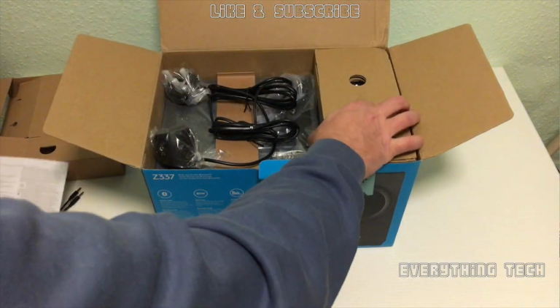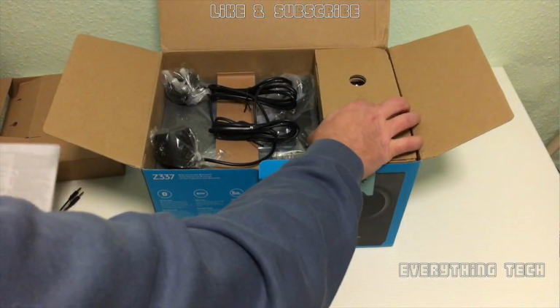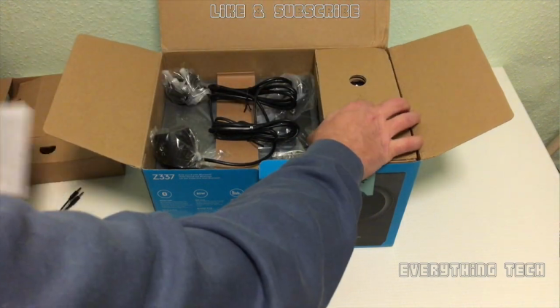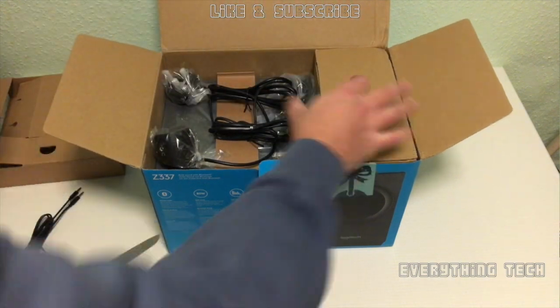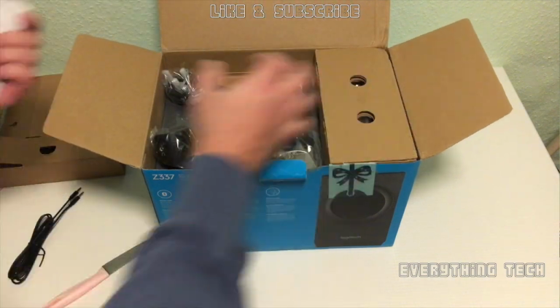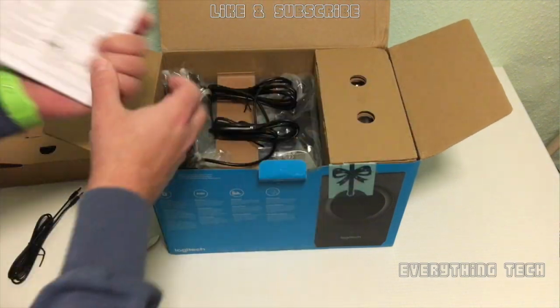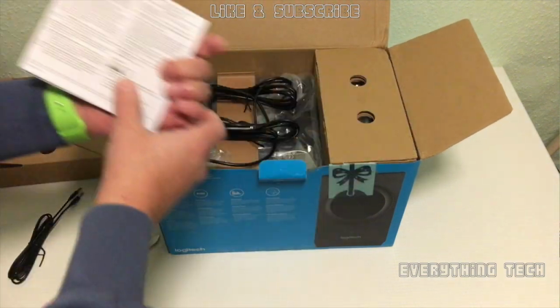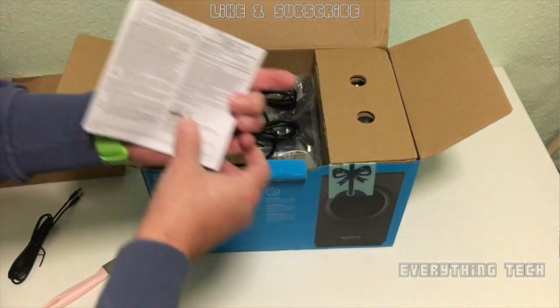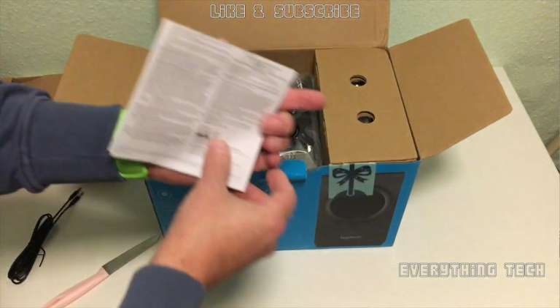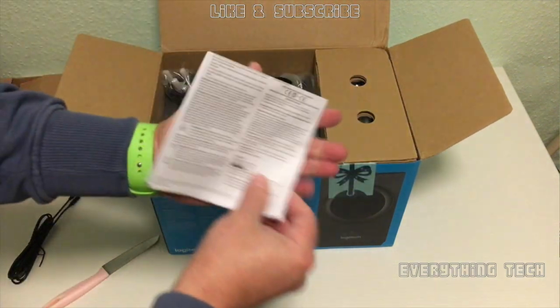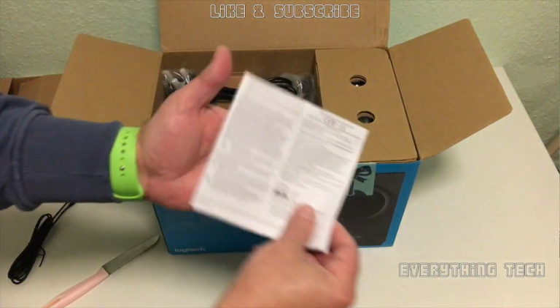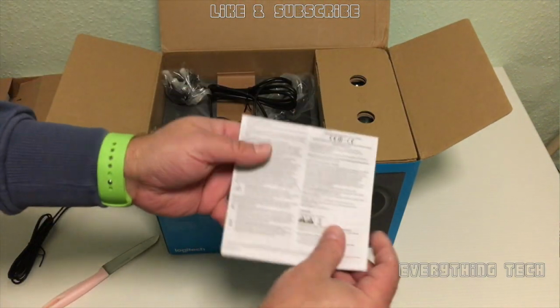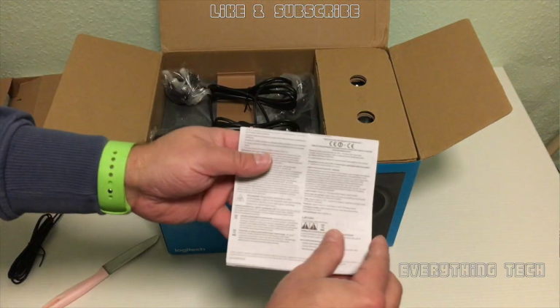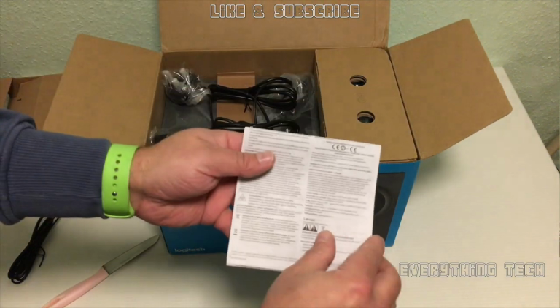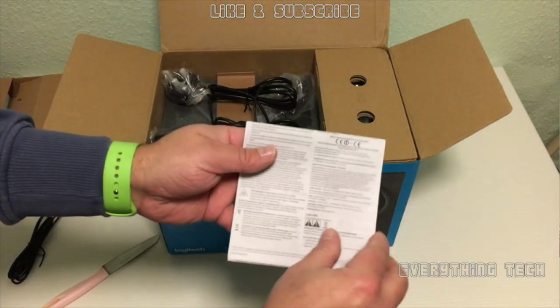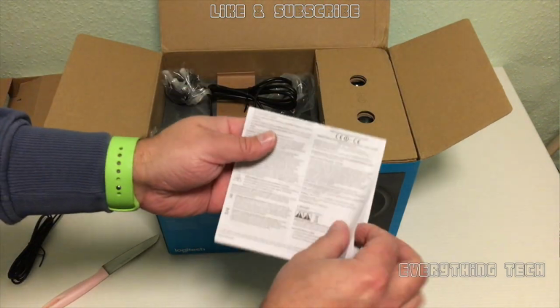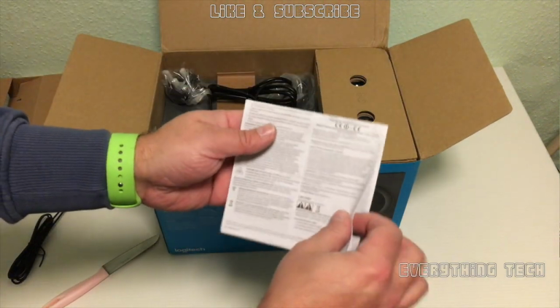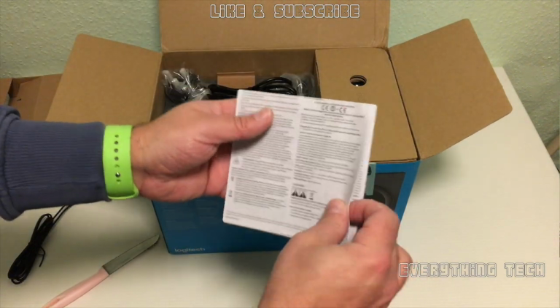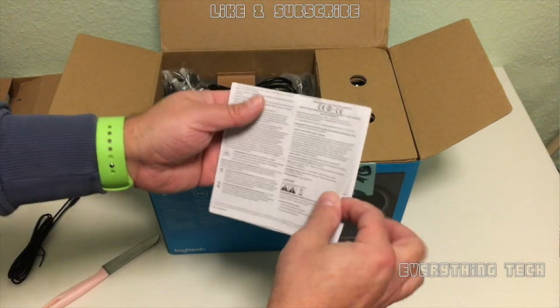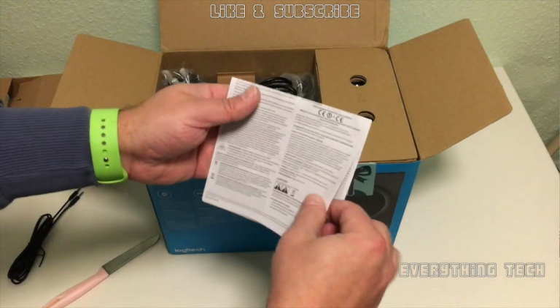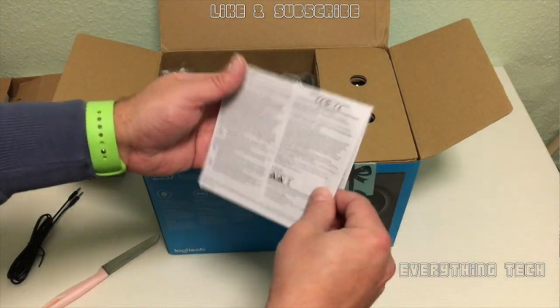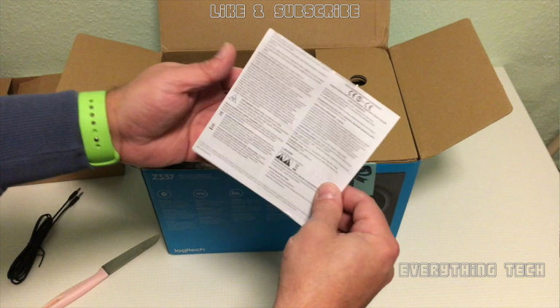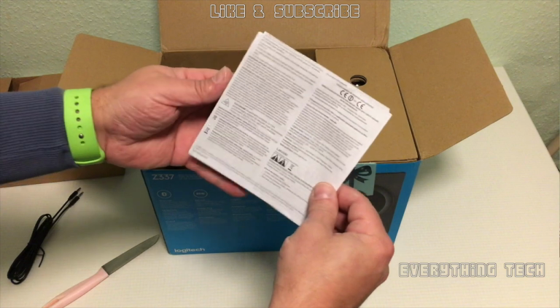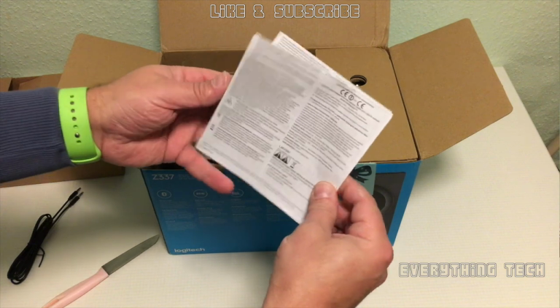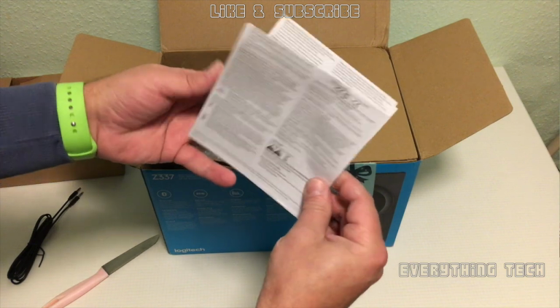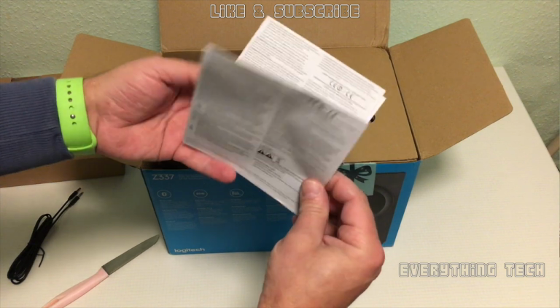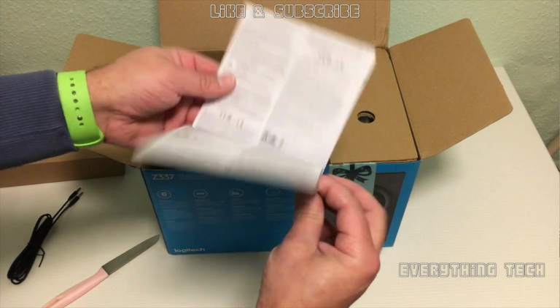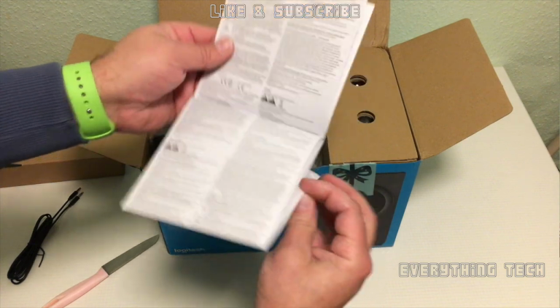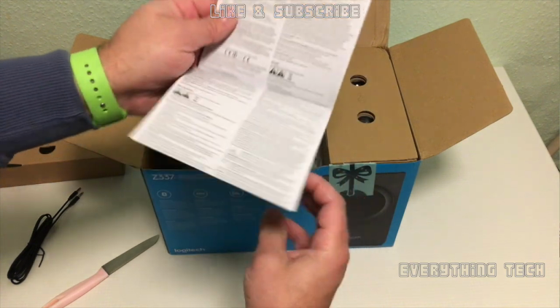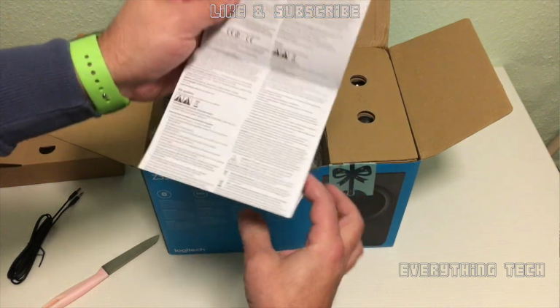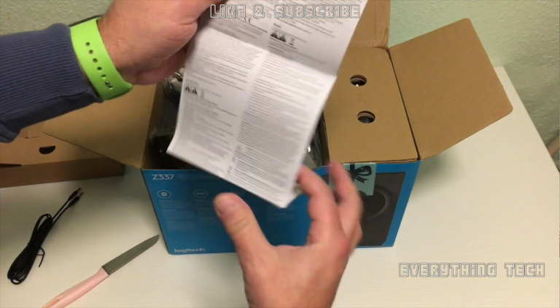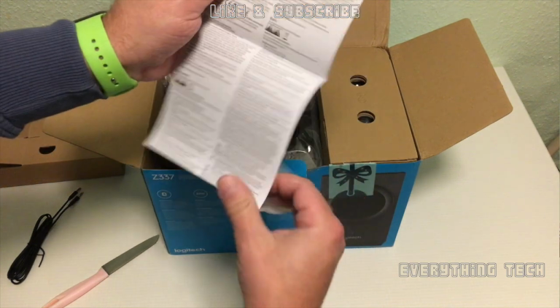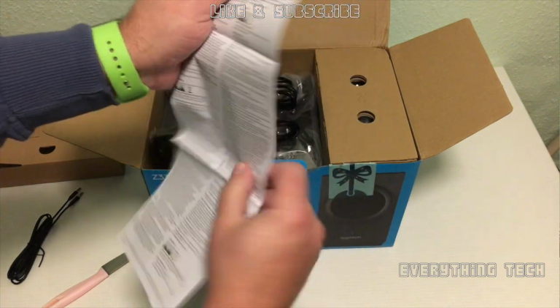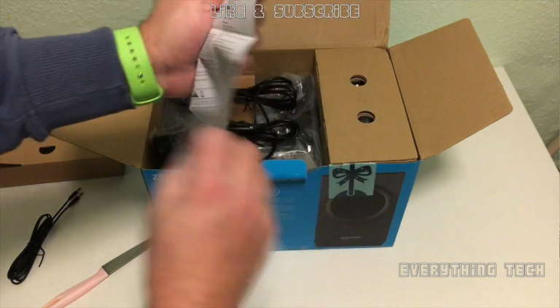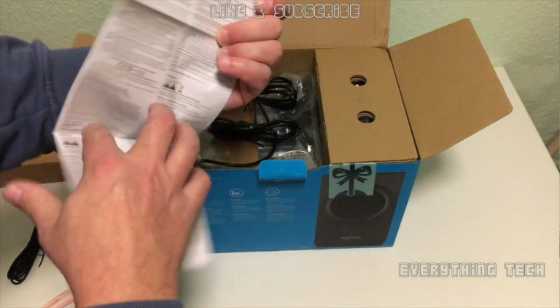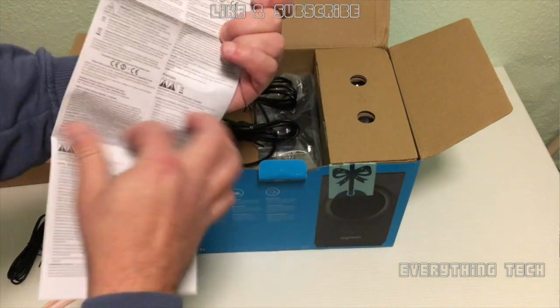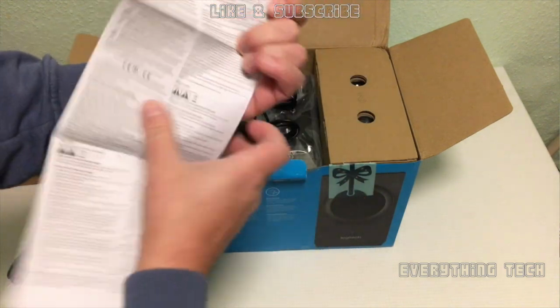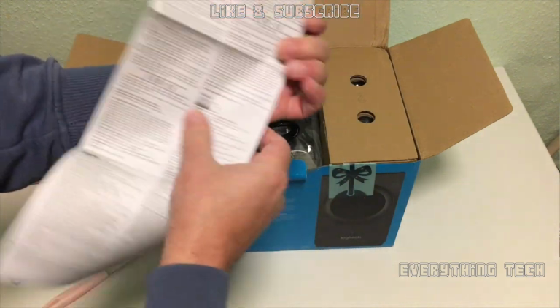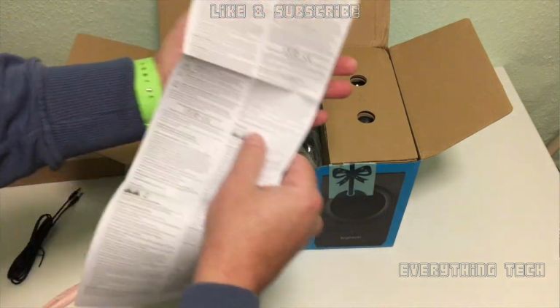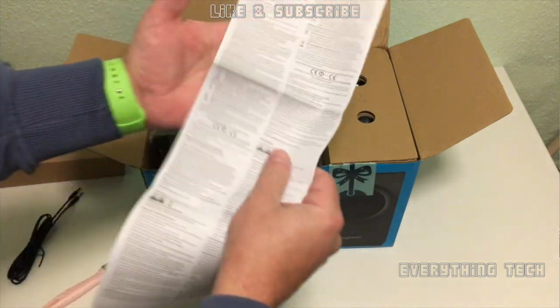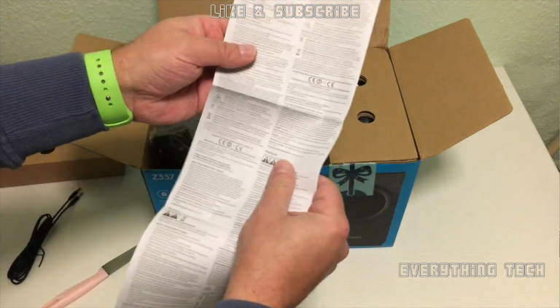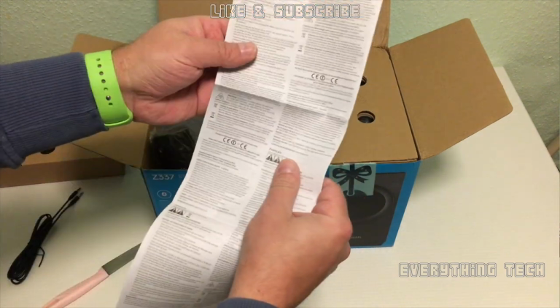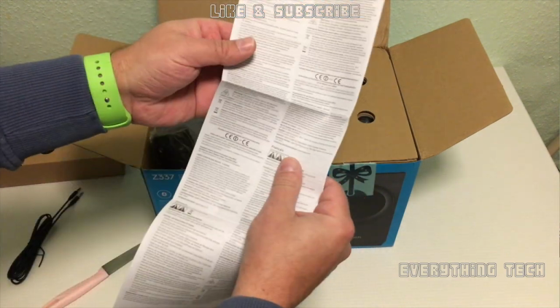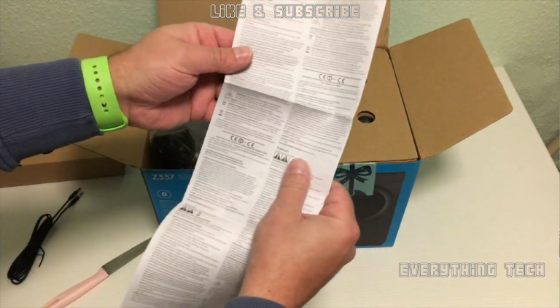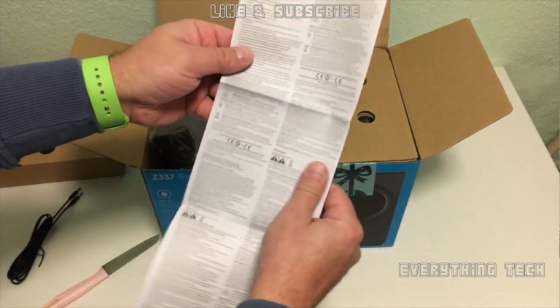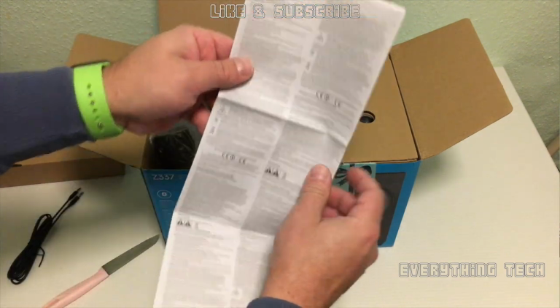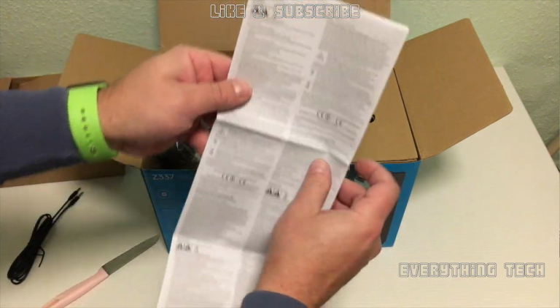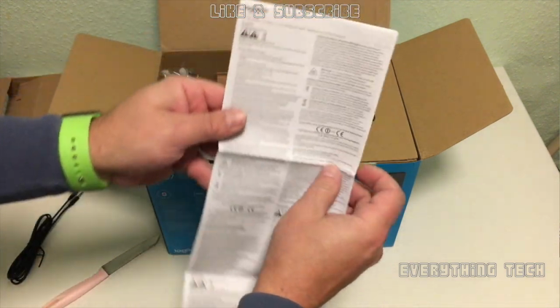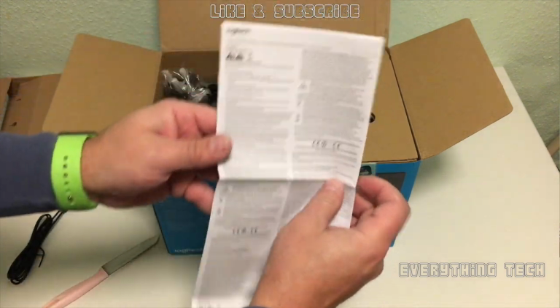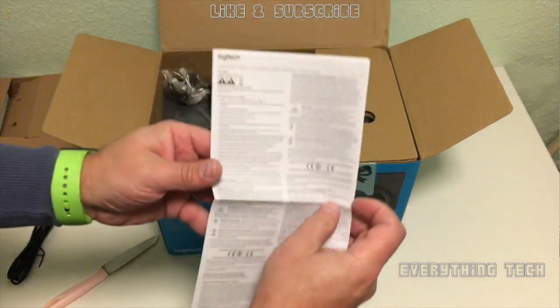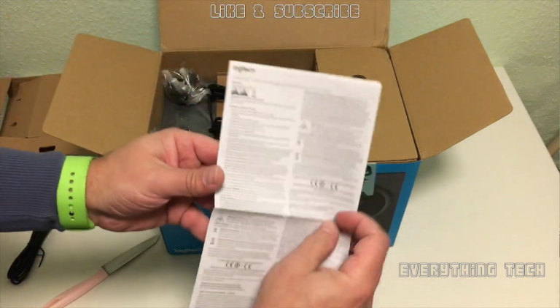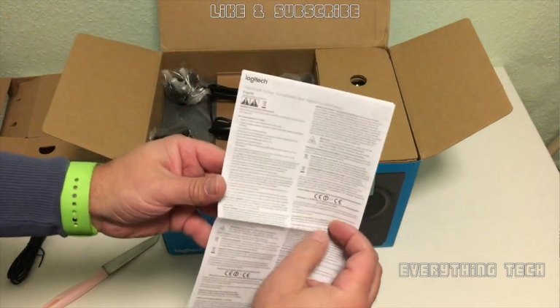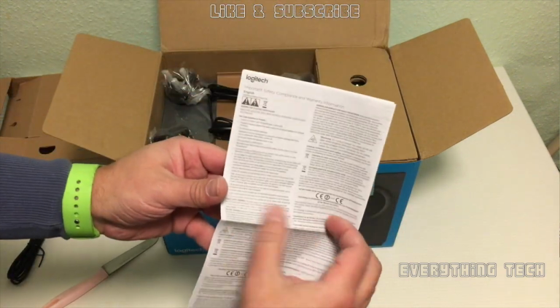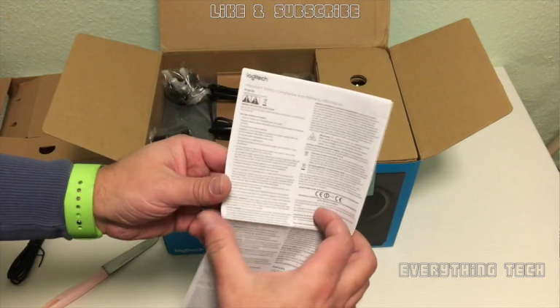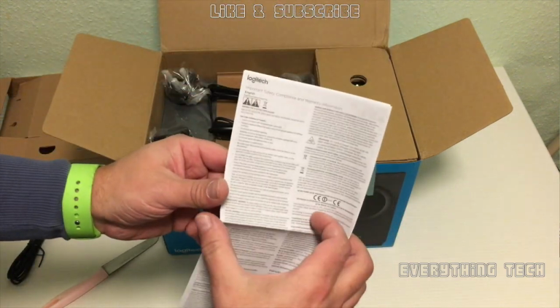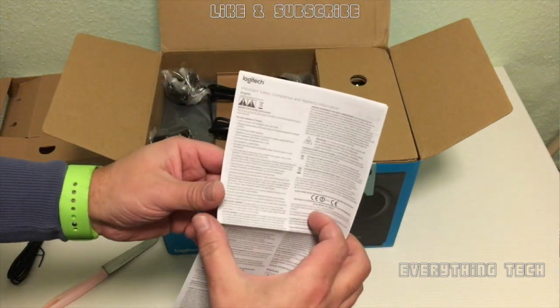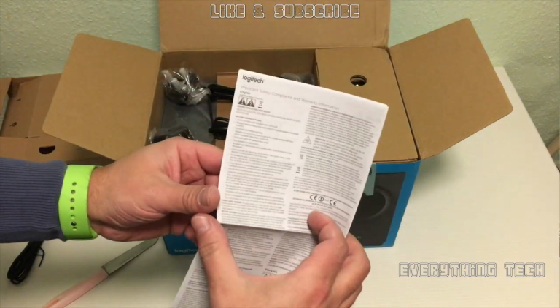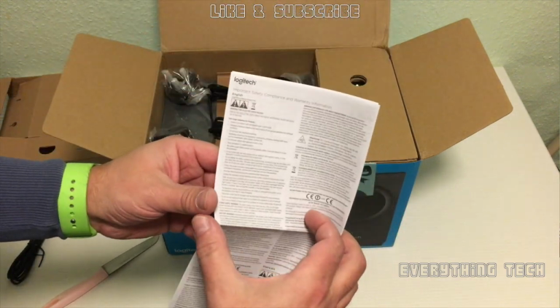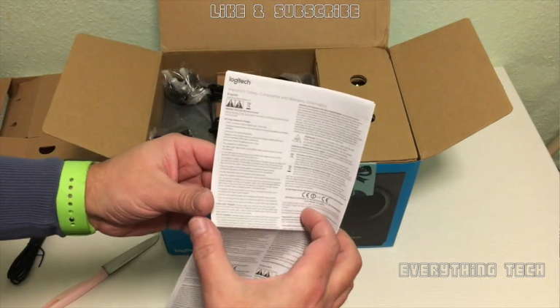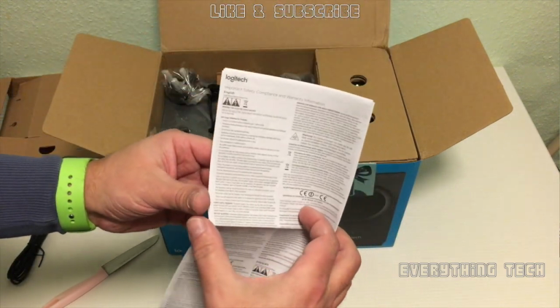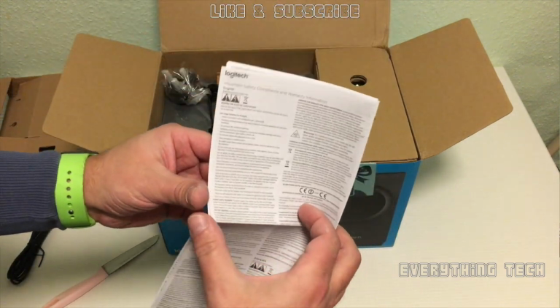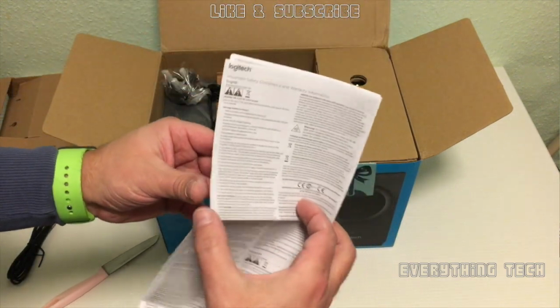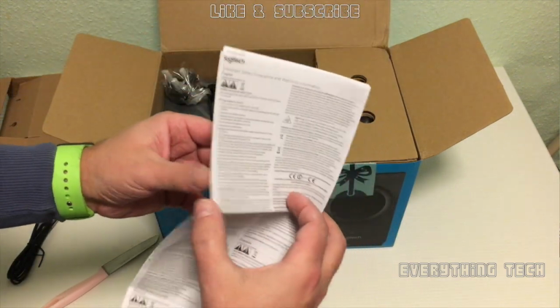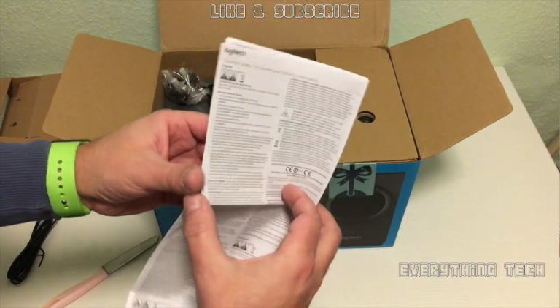The next thing out of the box is some information — legal information regarding your speakers and what you can and can't do with them.